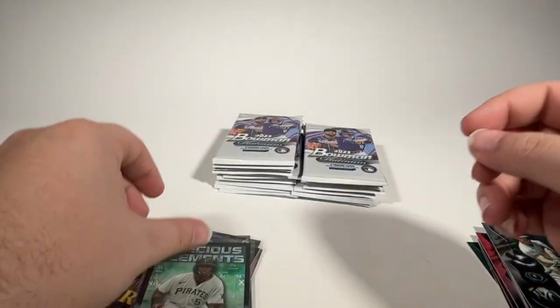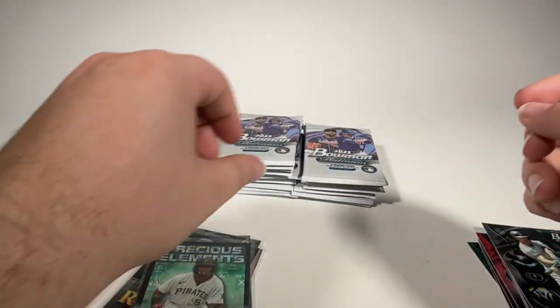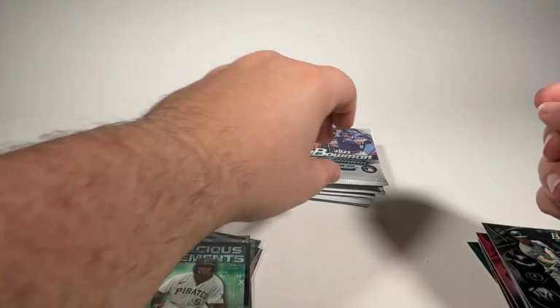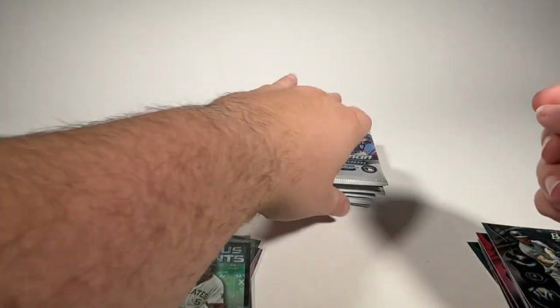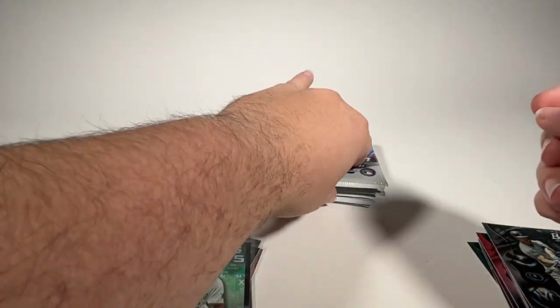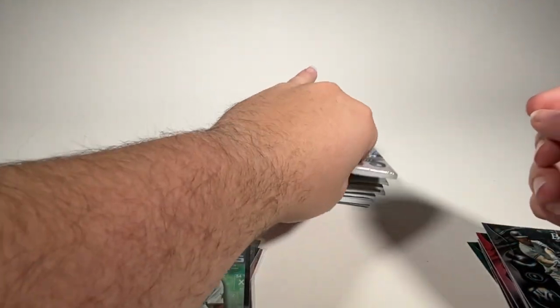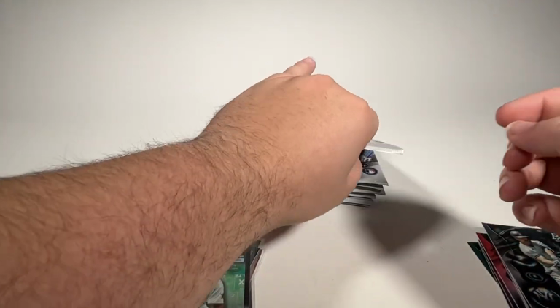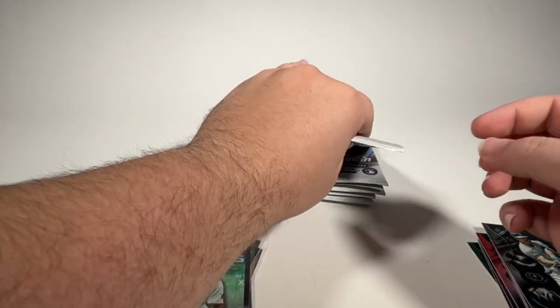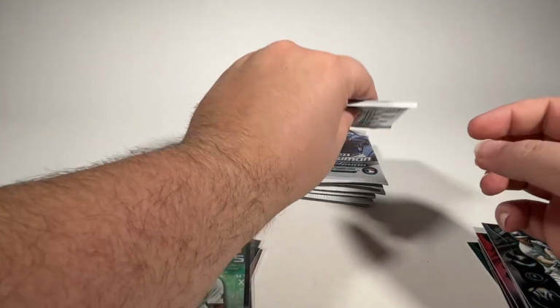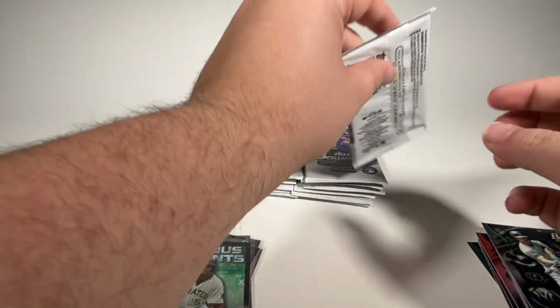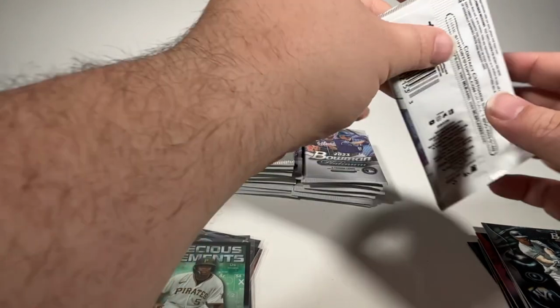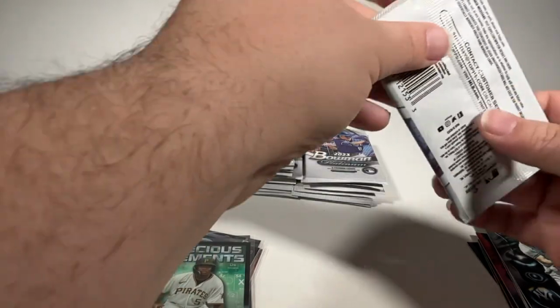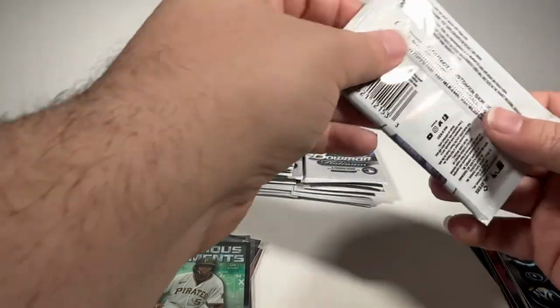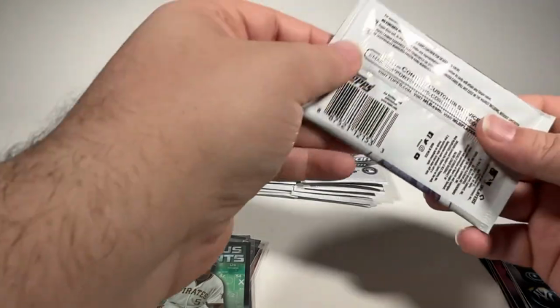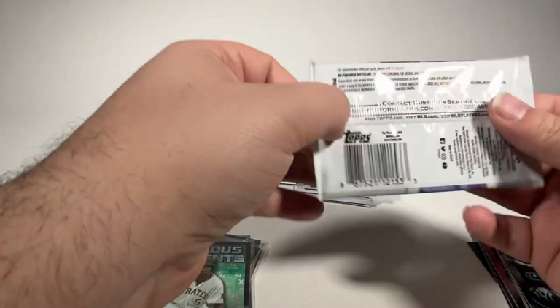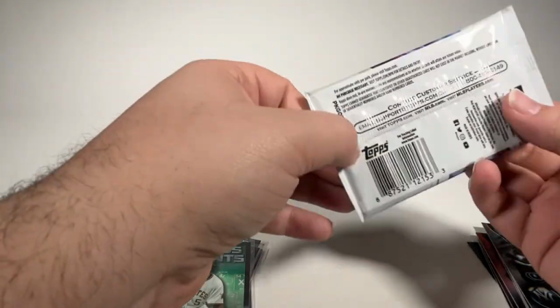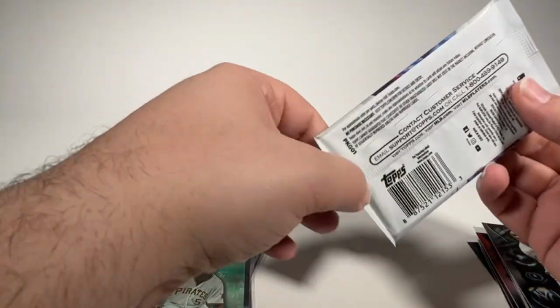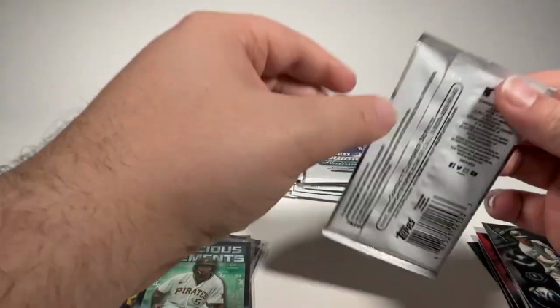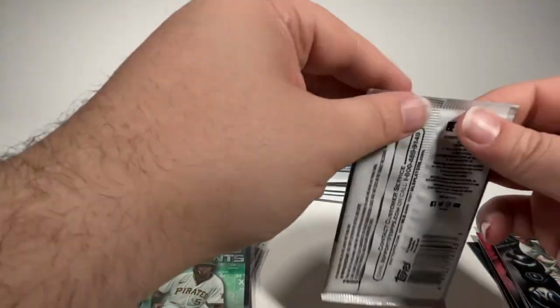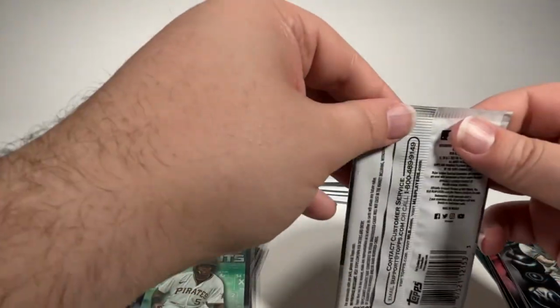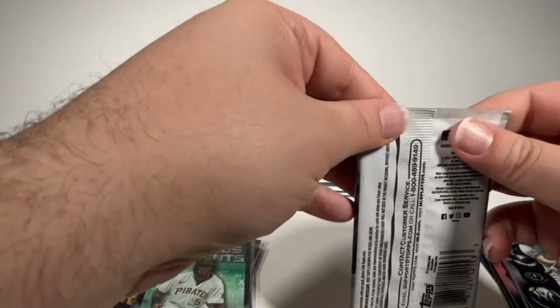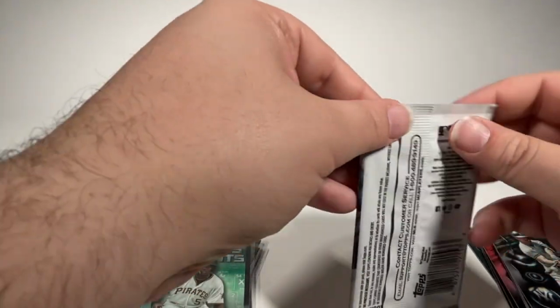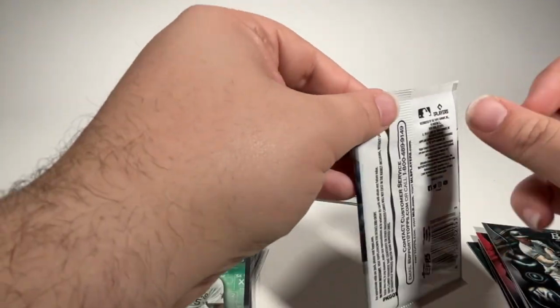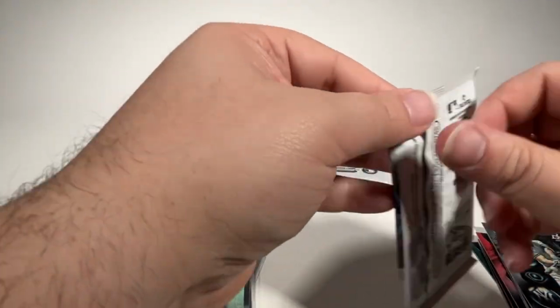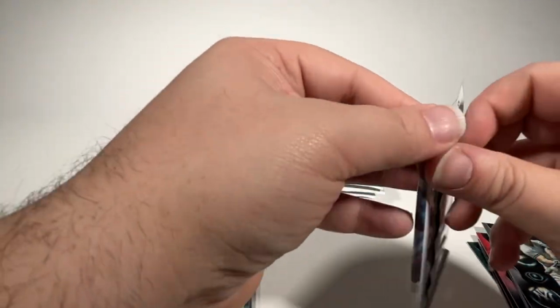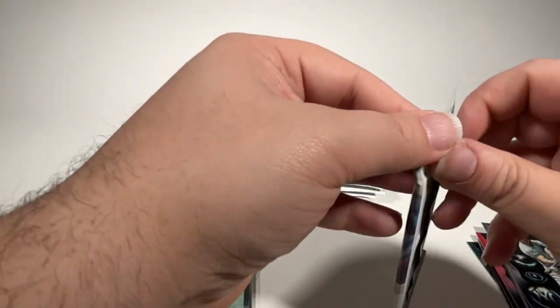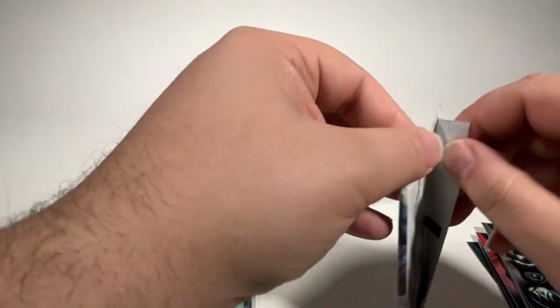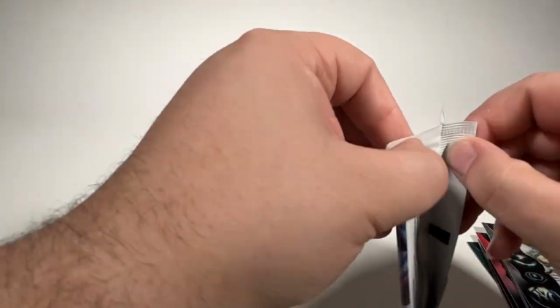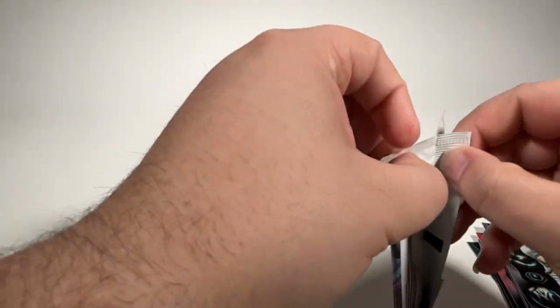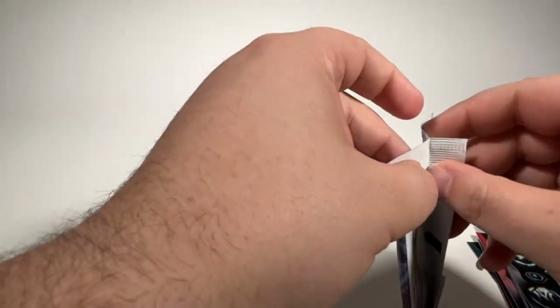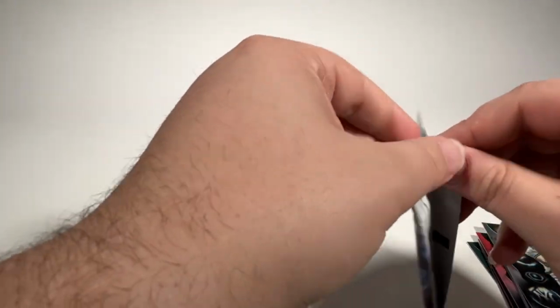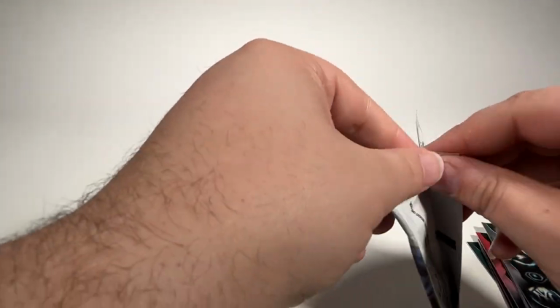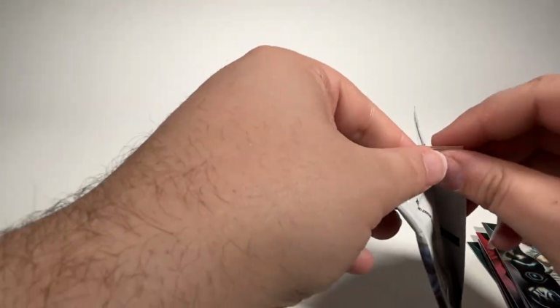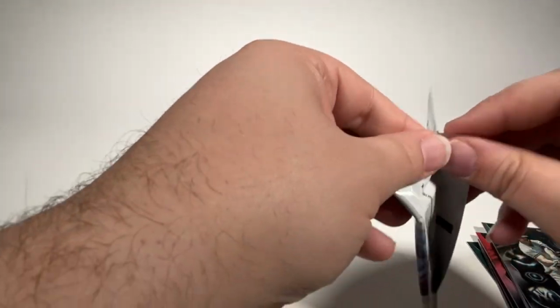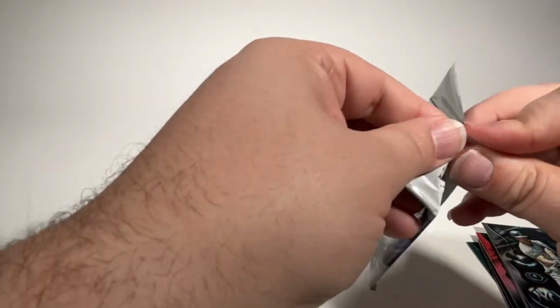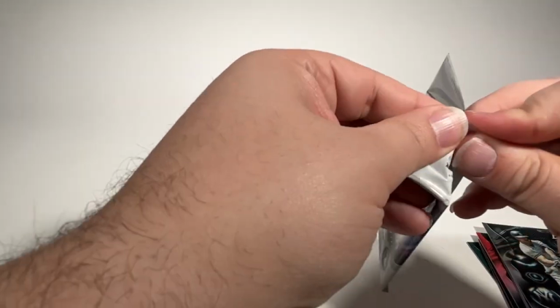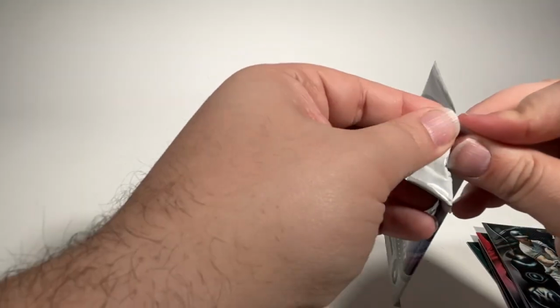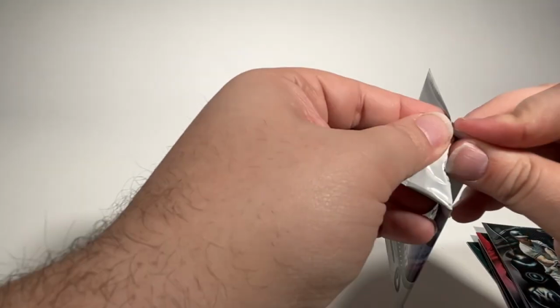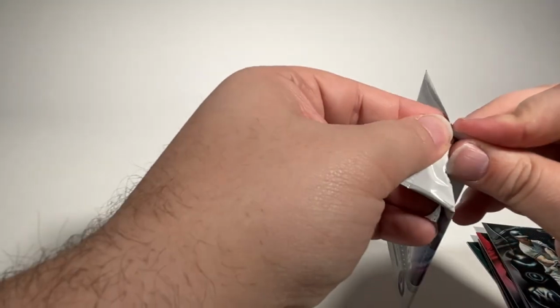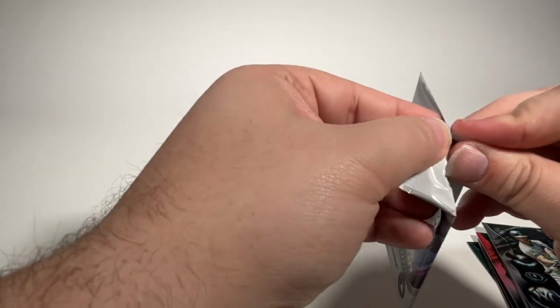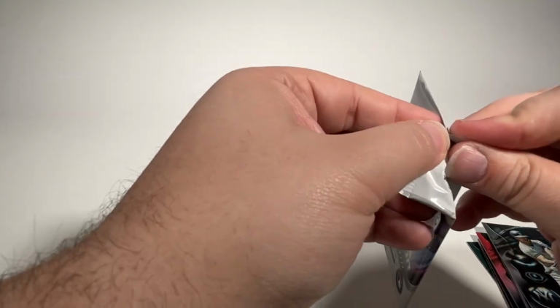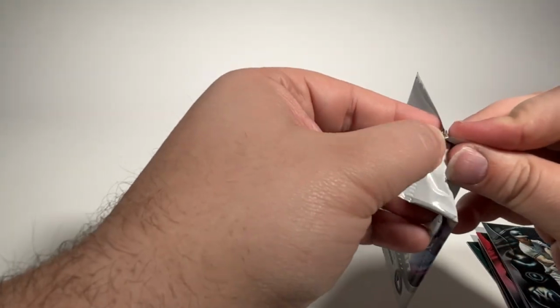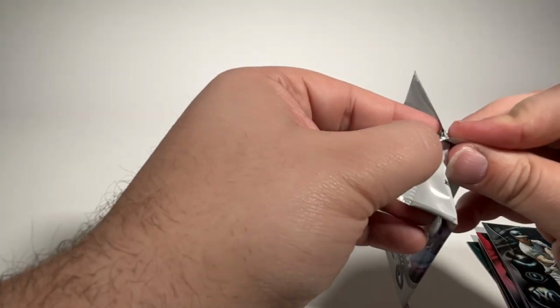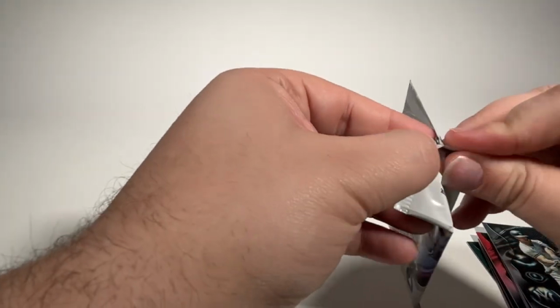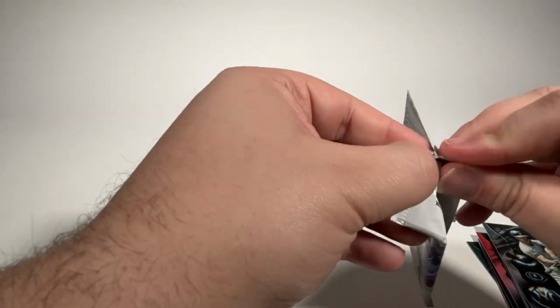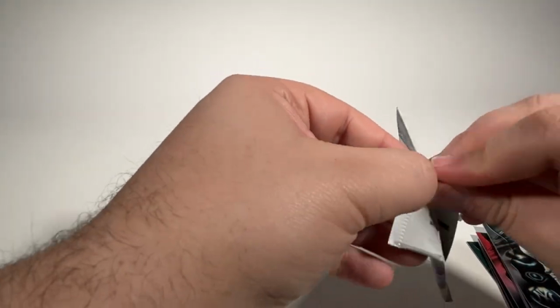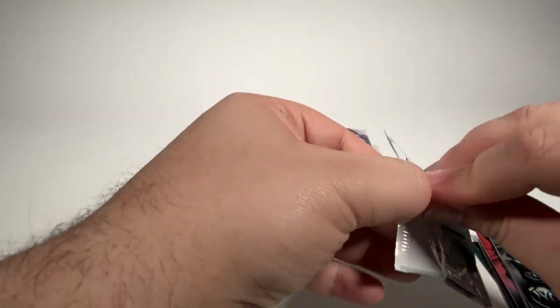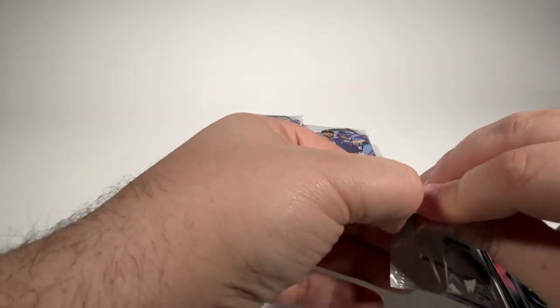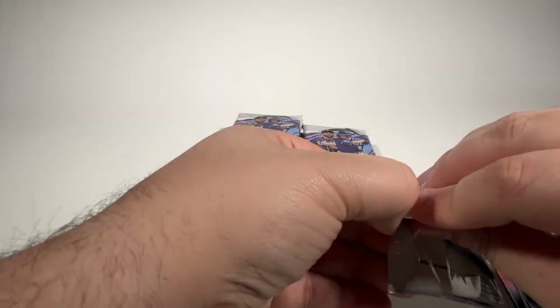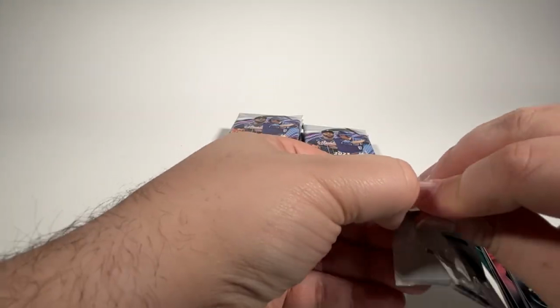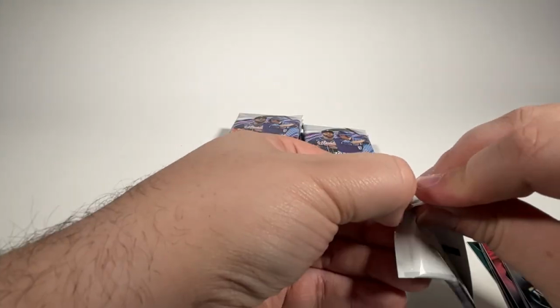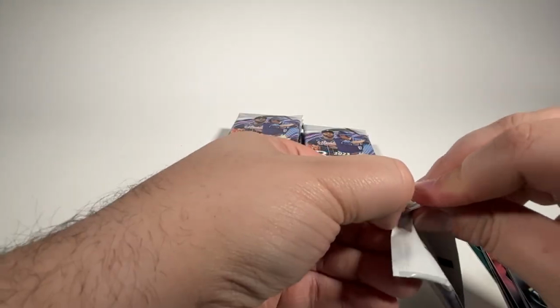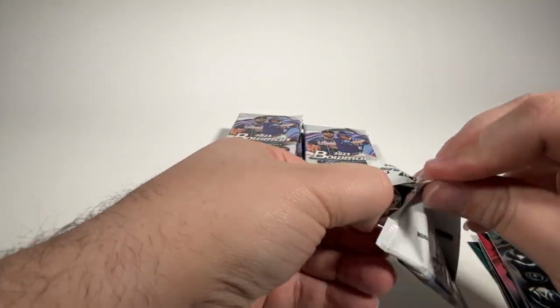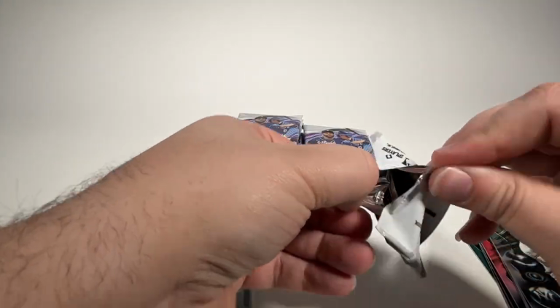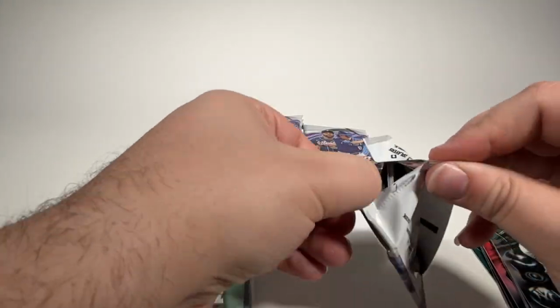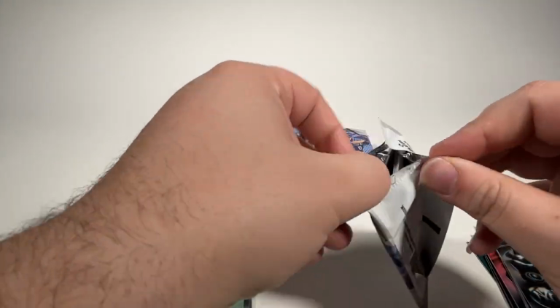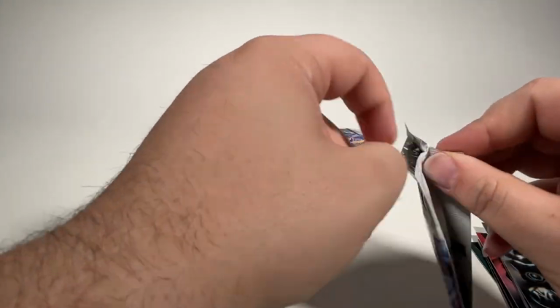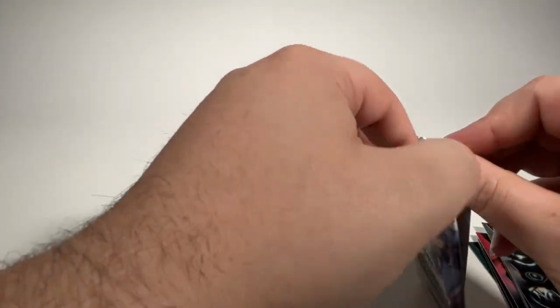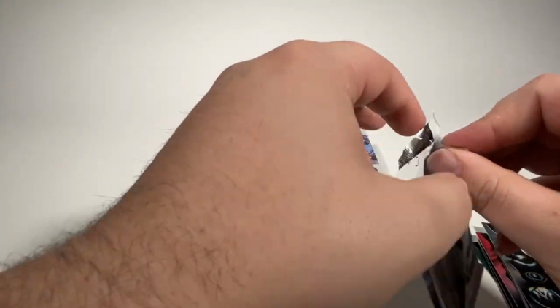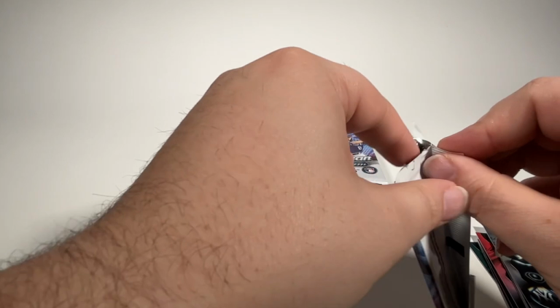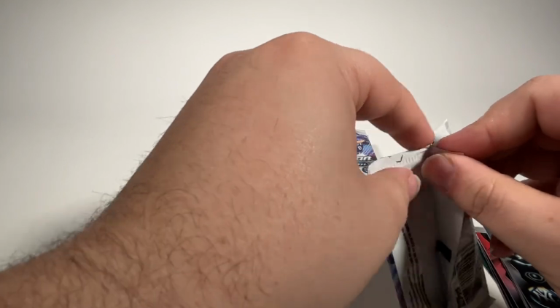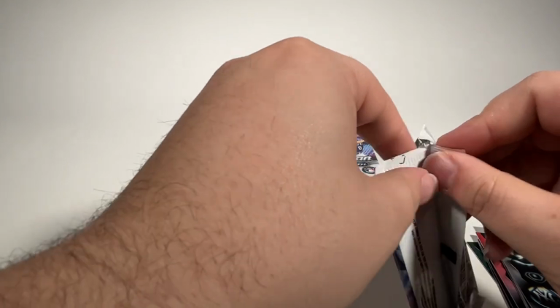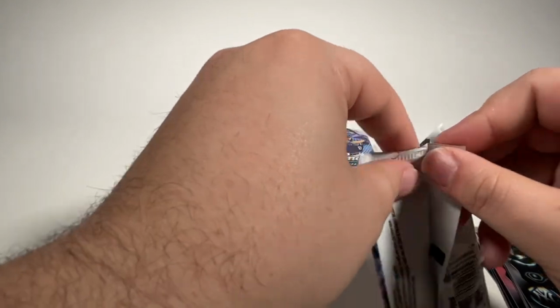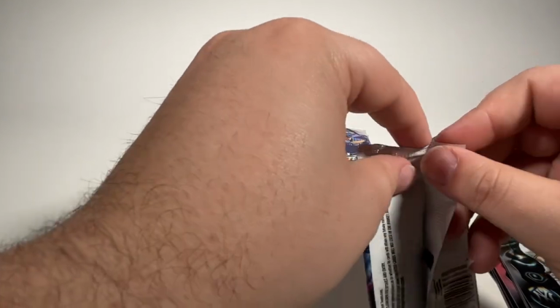J.D. Martinez, Gabriel Rincones, Ryan Cermak, Termar Johnson, Precious Moments, and Giancarlo Stanton base. Next pack — still looking for our two autographs in this mega box.